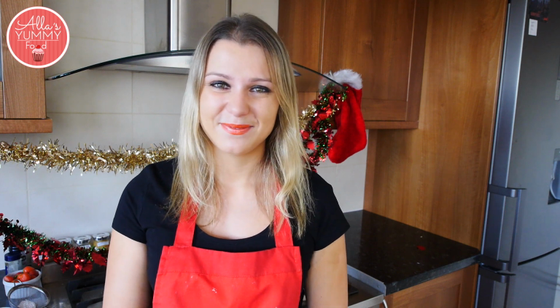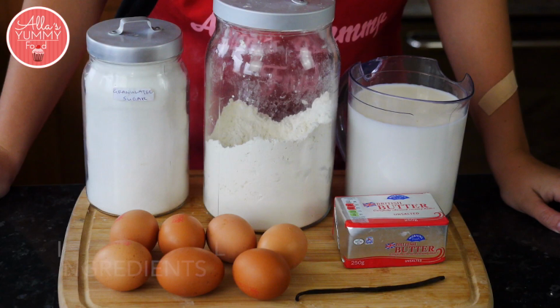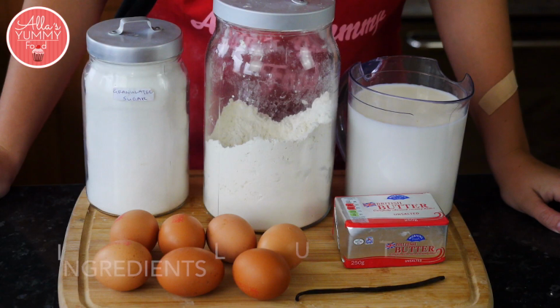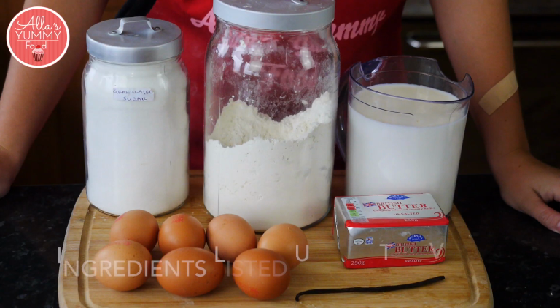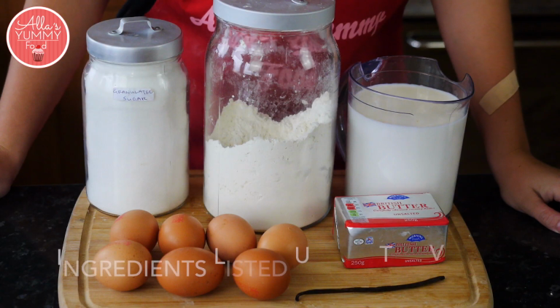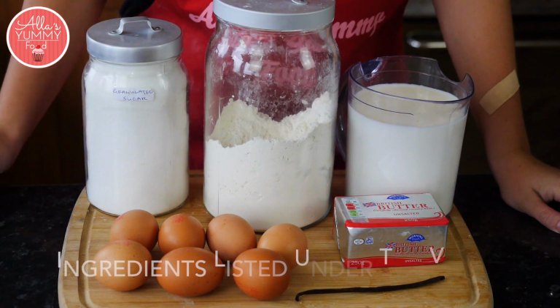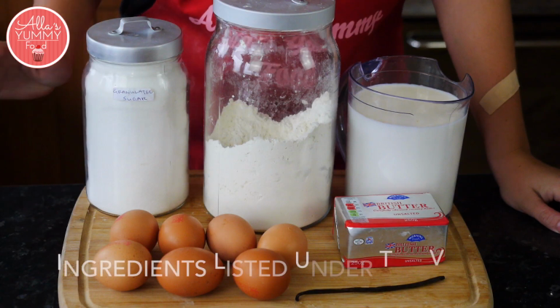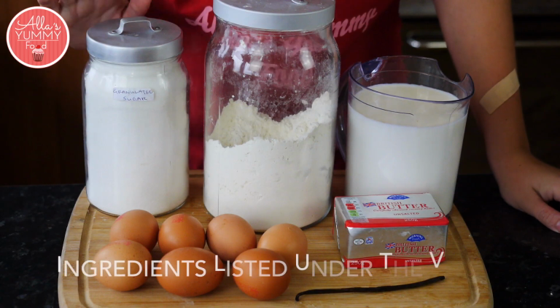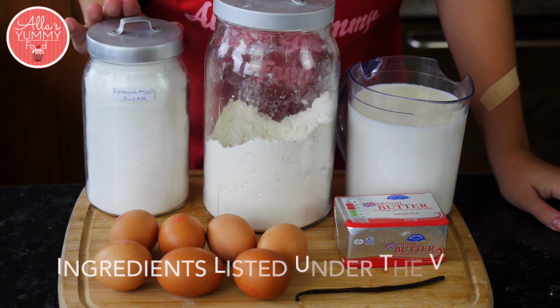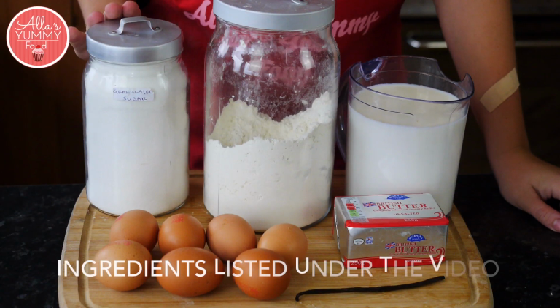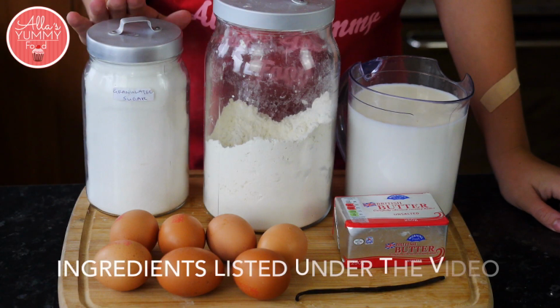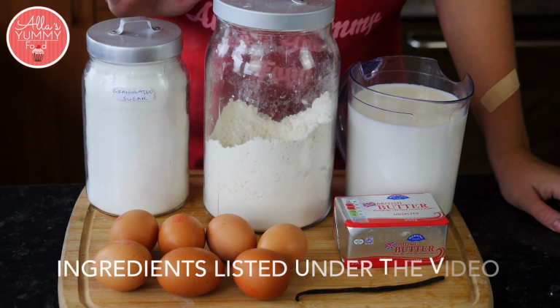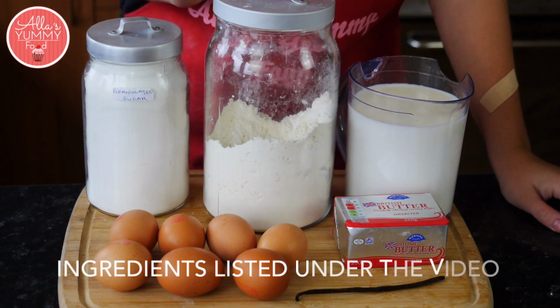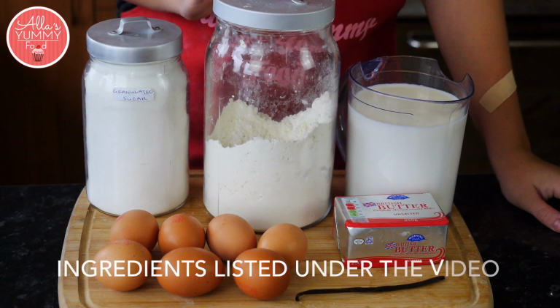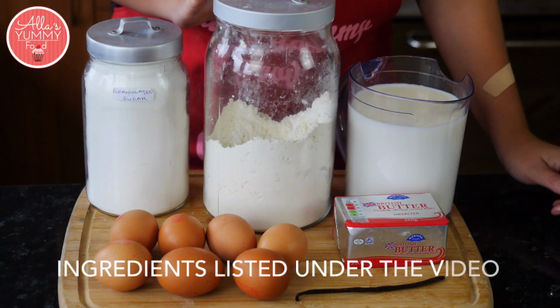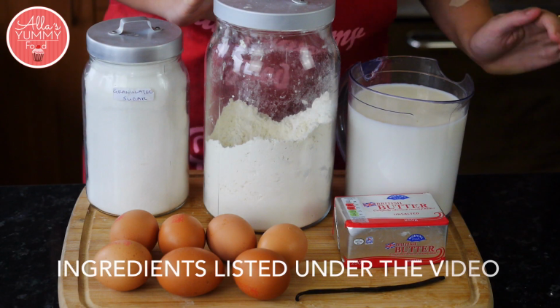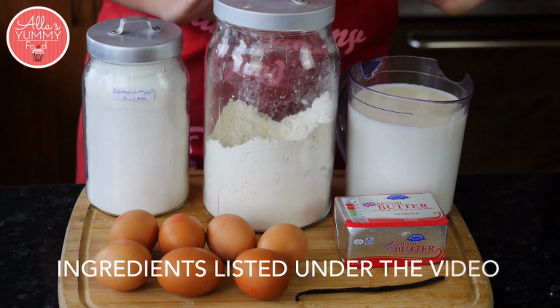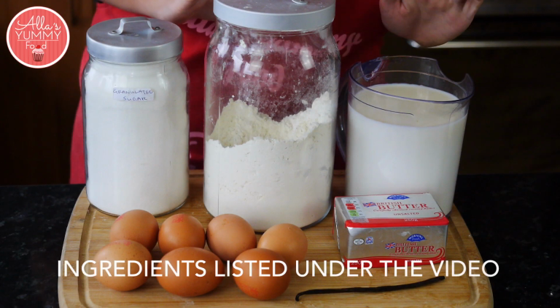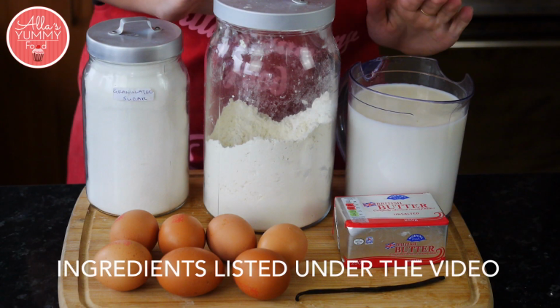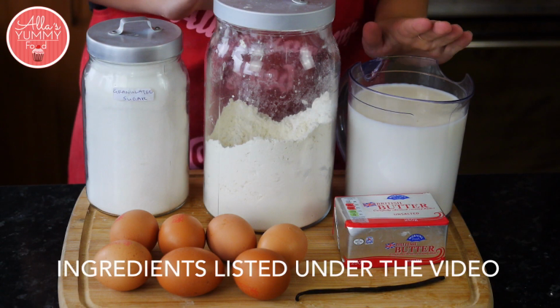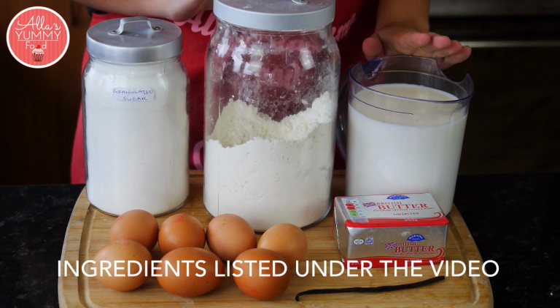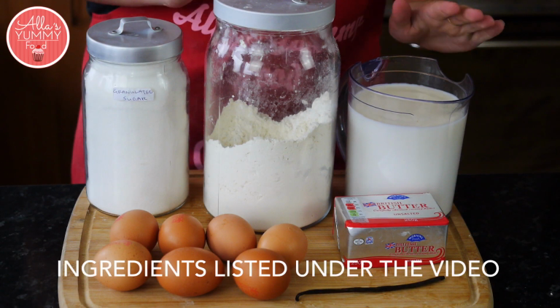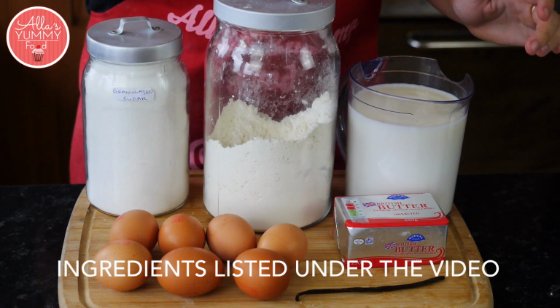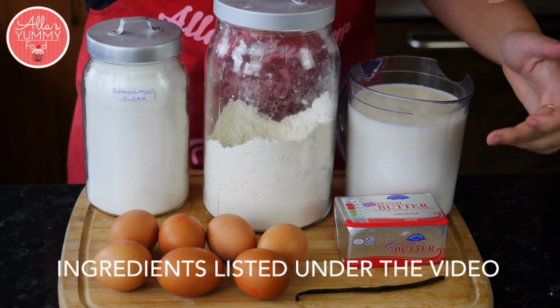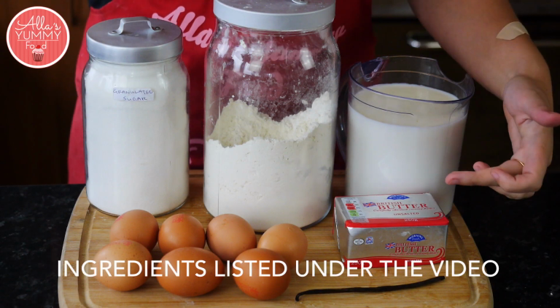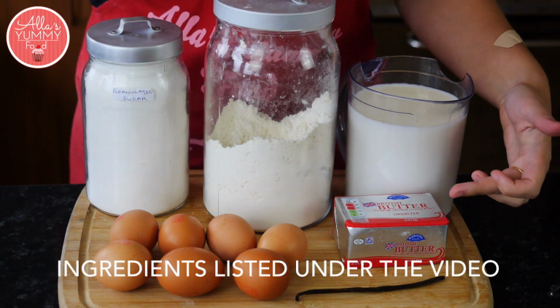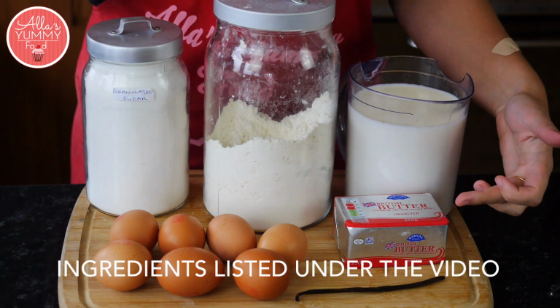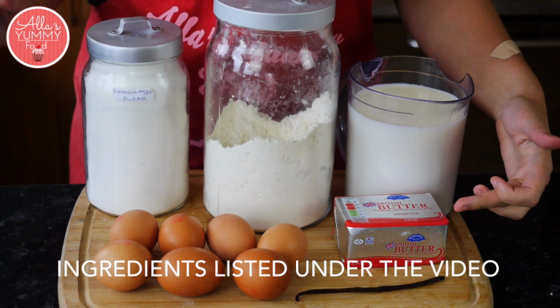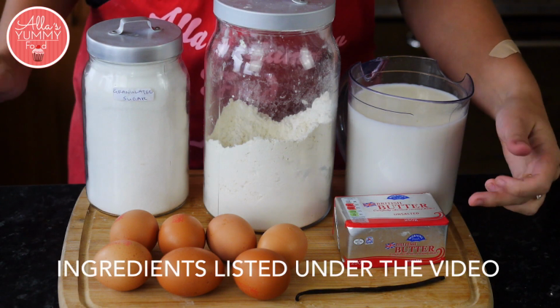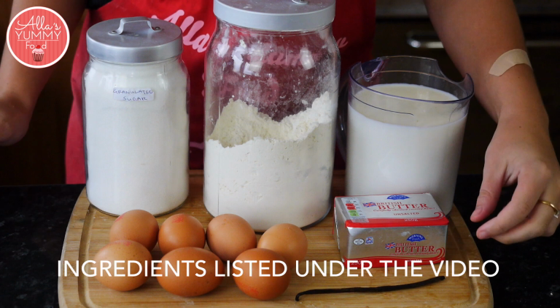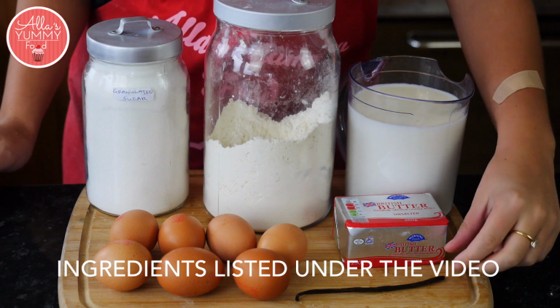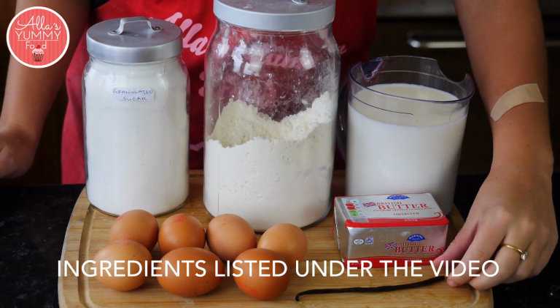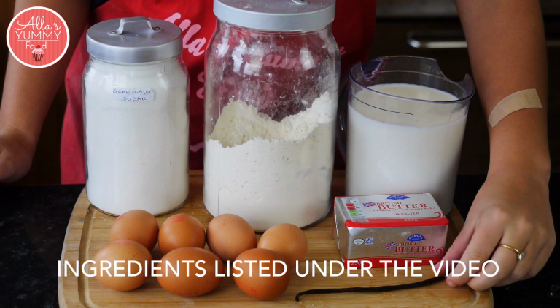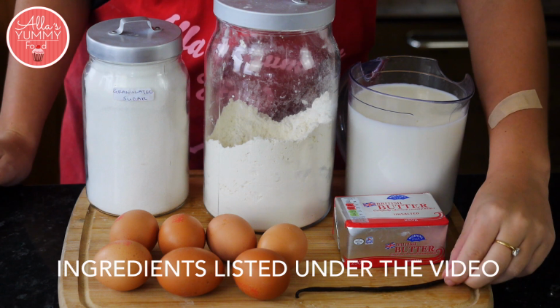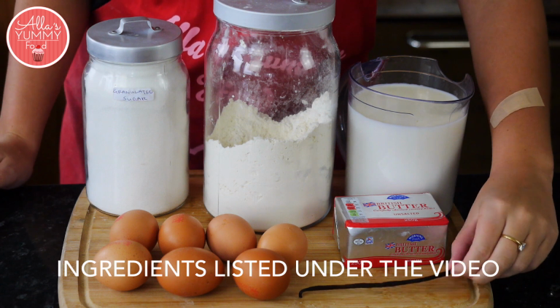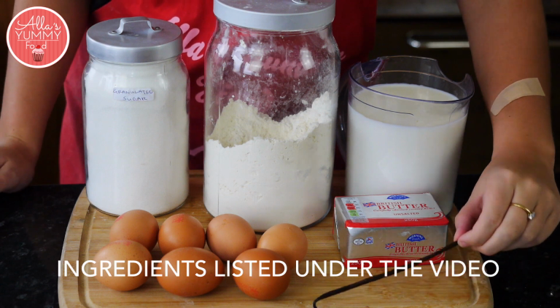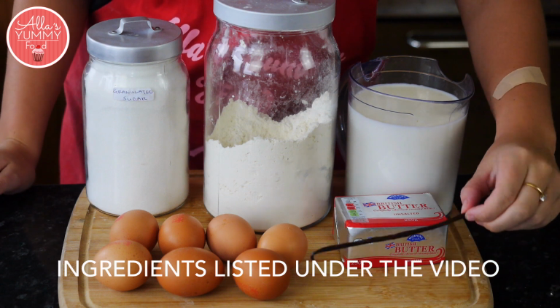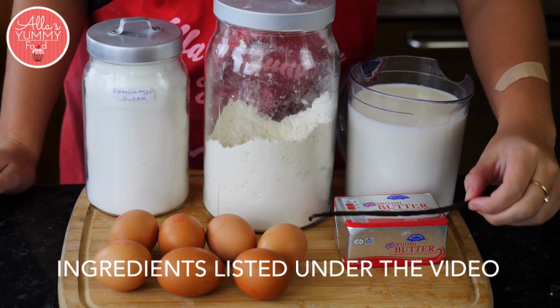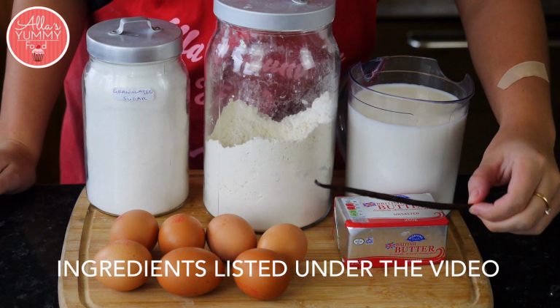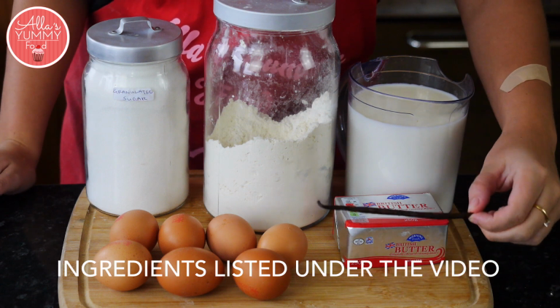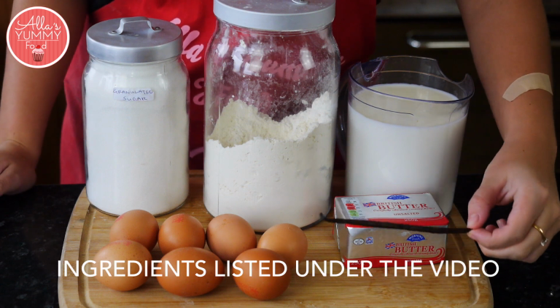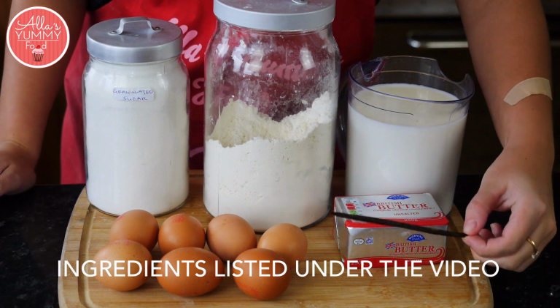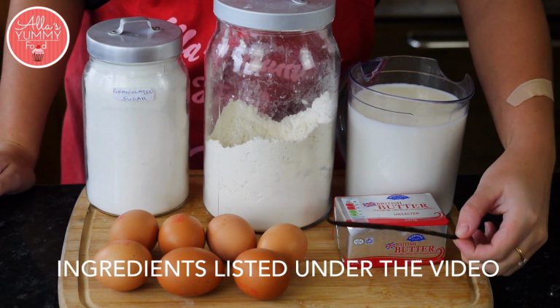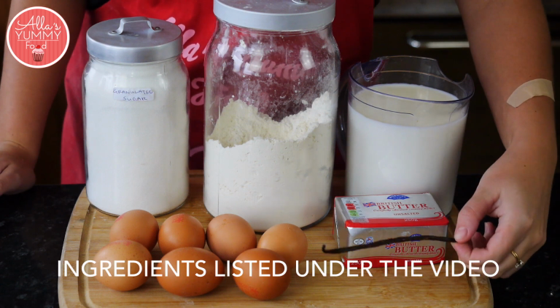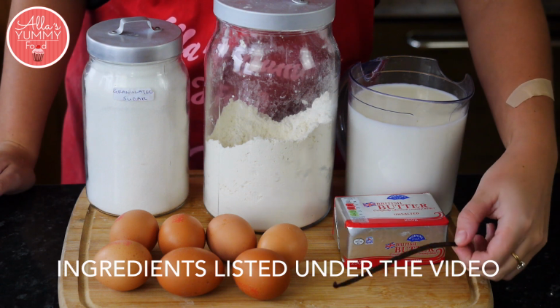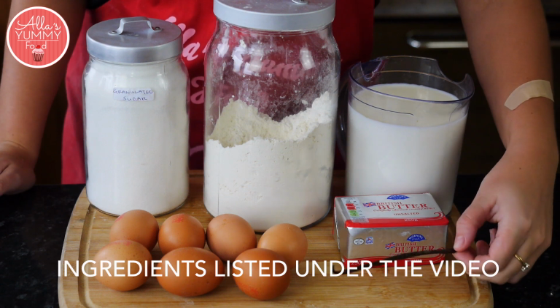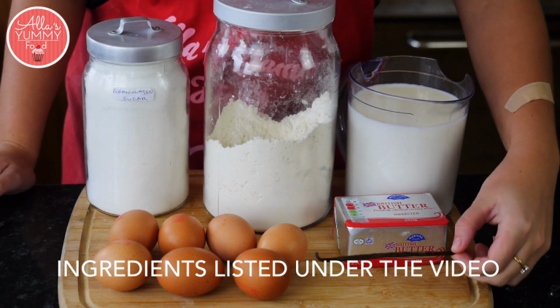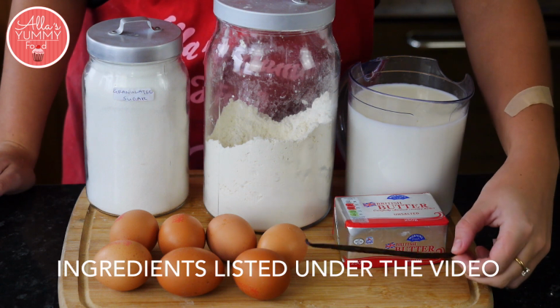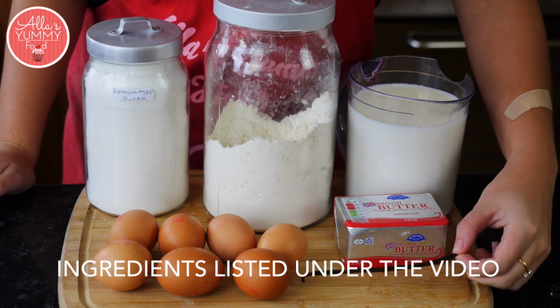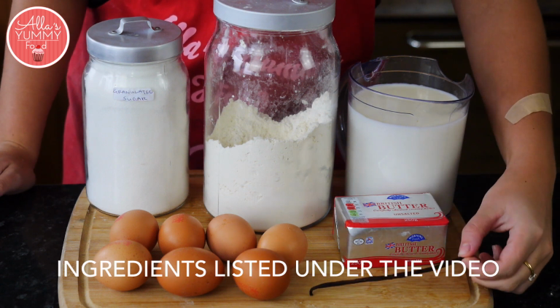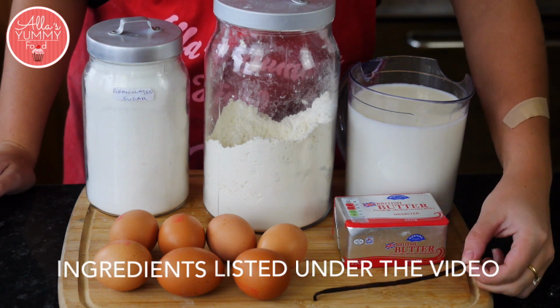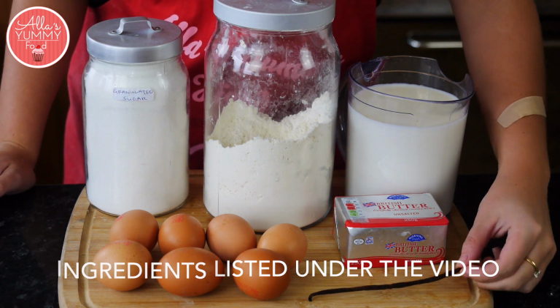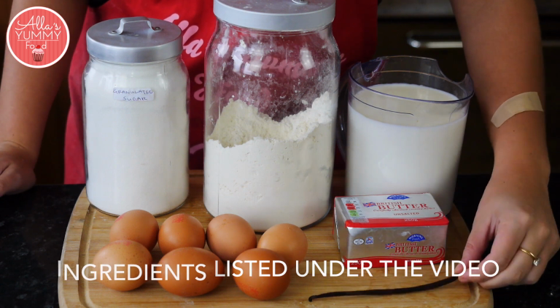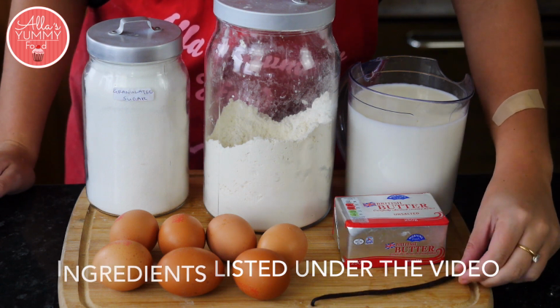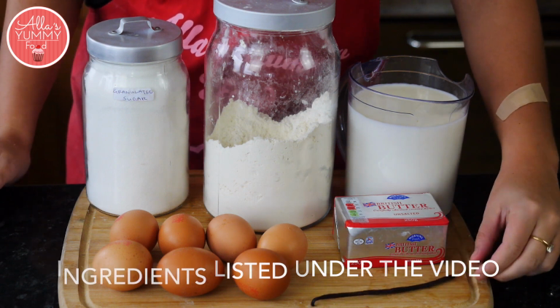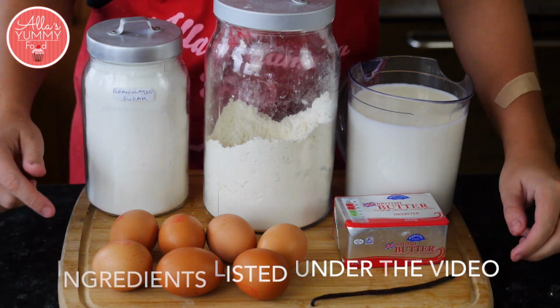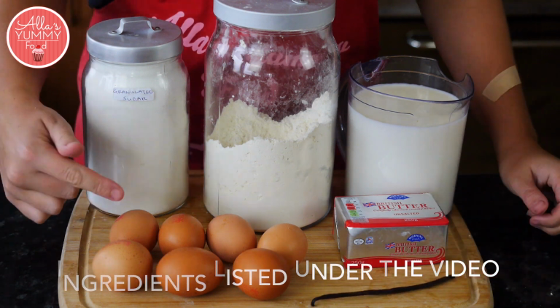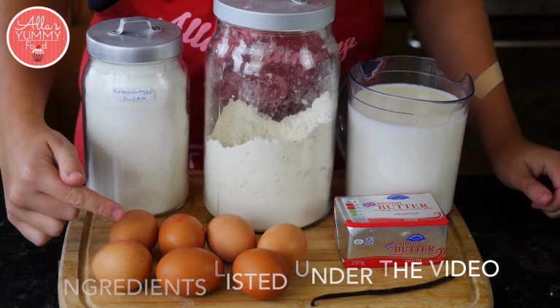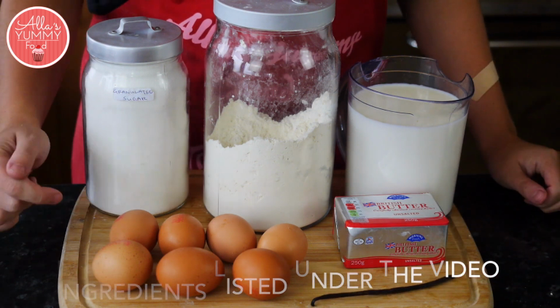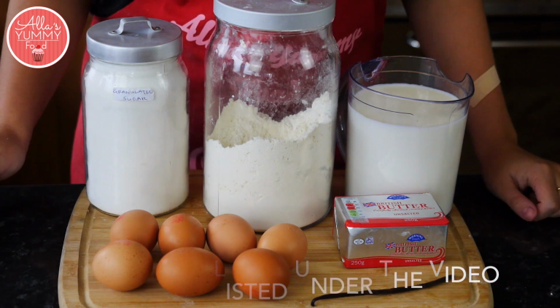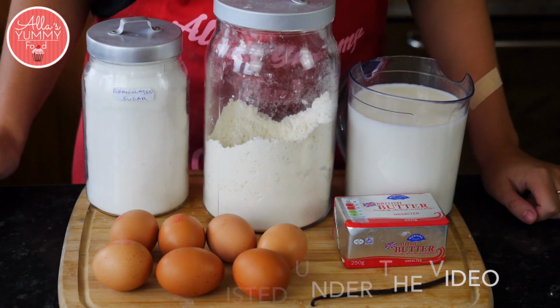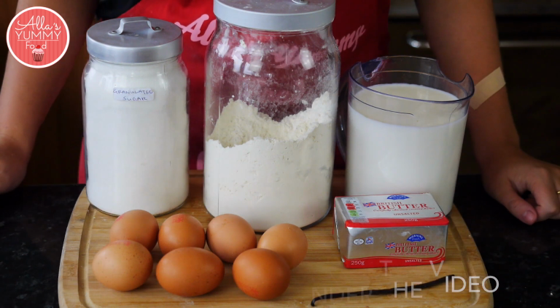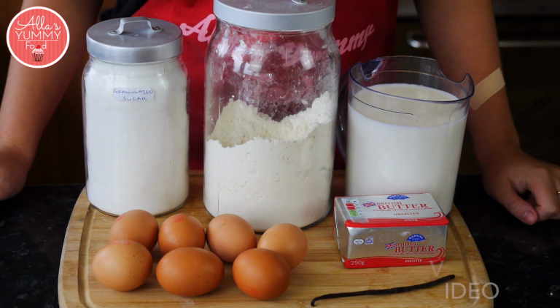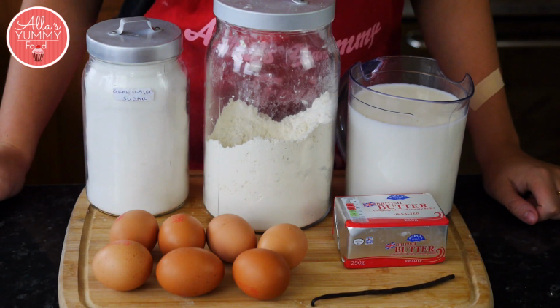We're going to need sugar, flour, milk, butter, and a vanilla pod. You can also use vanilla extract, and eggs.